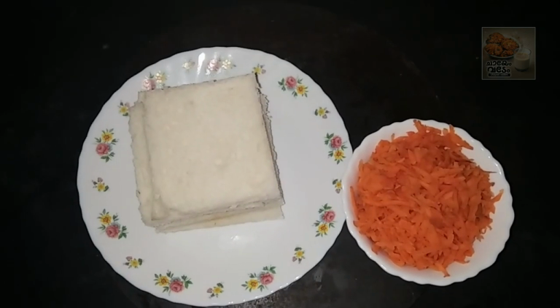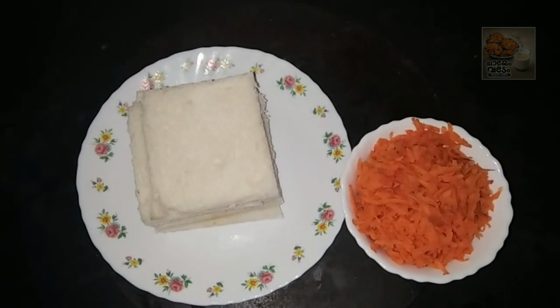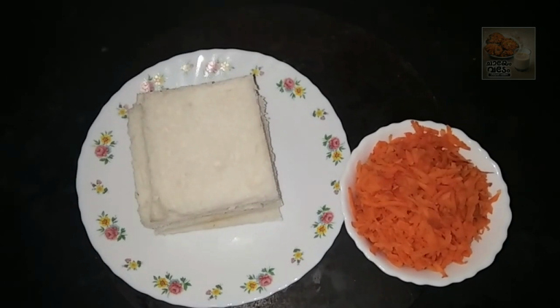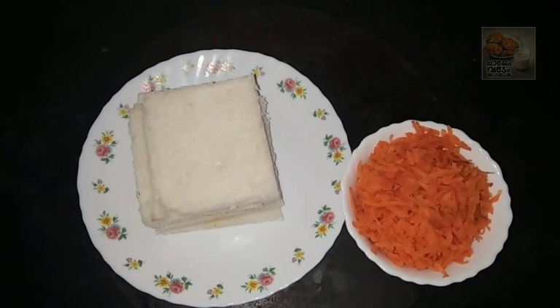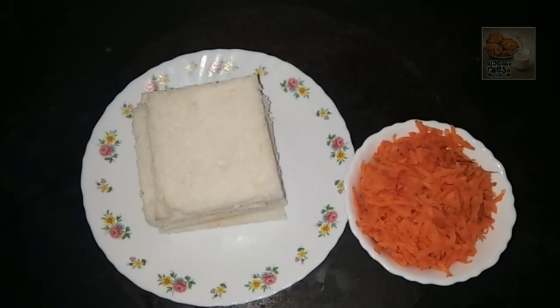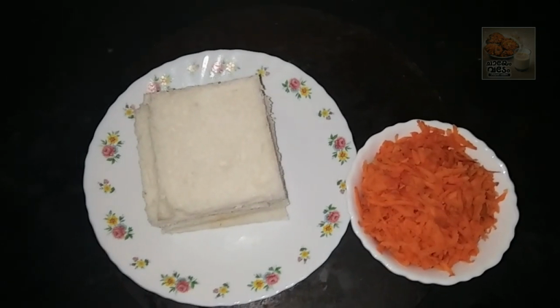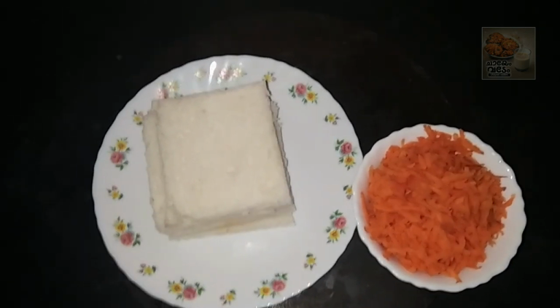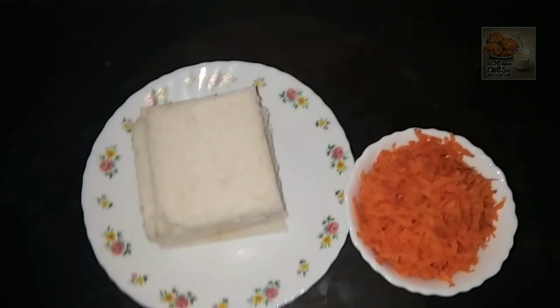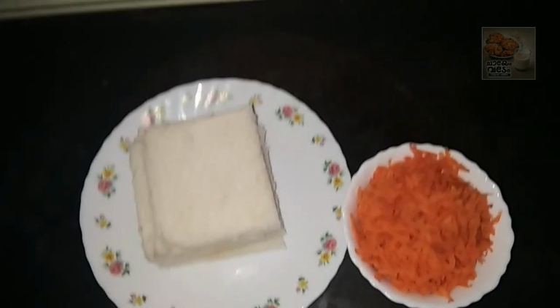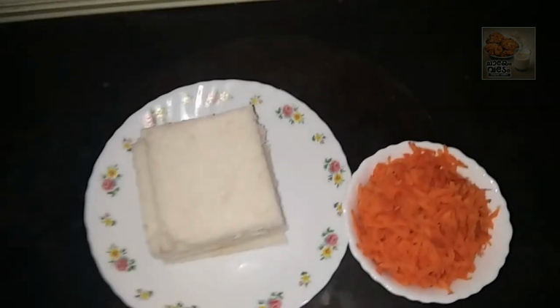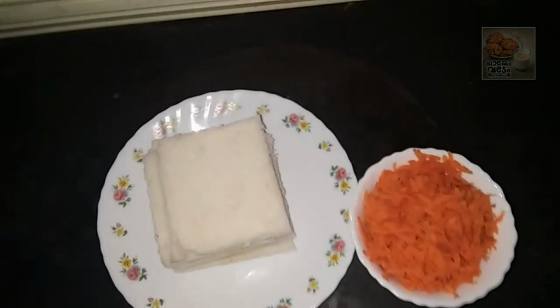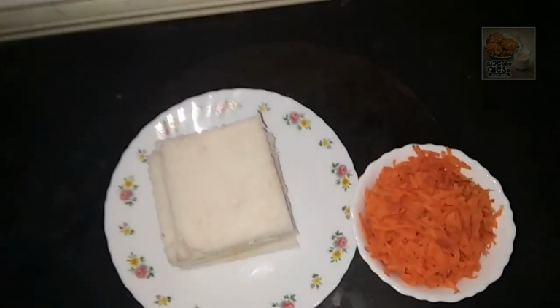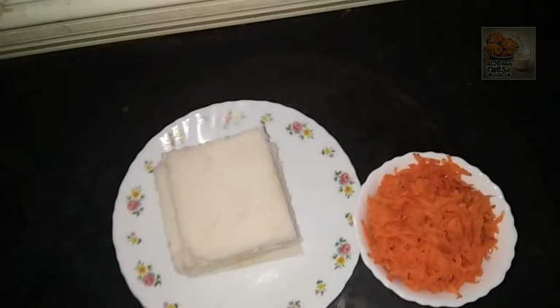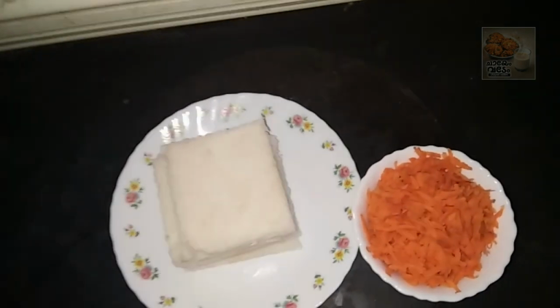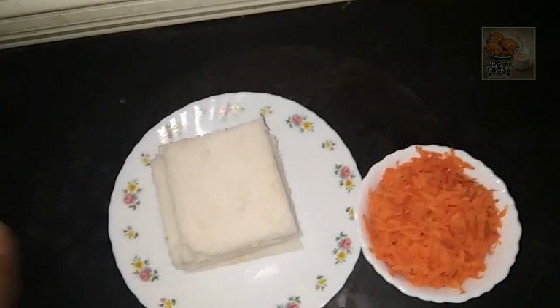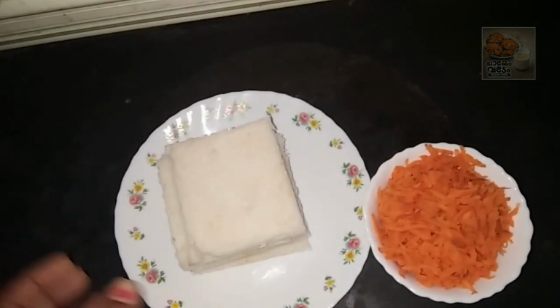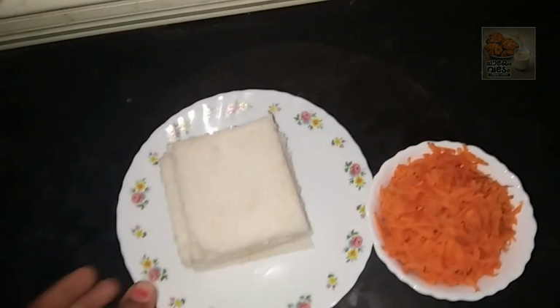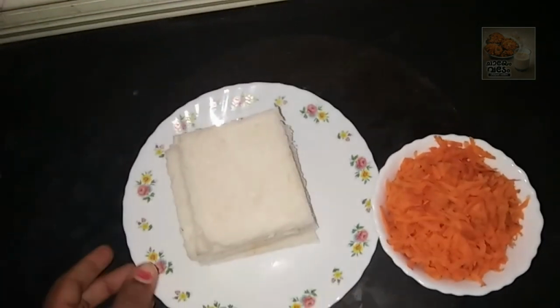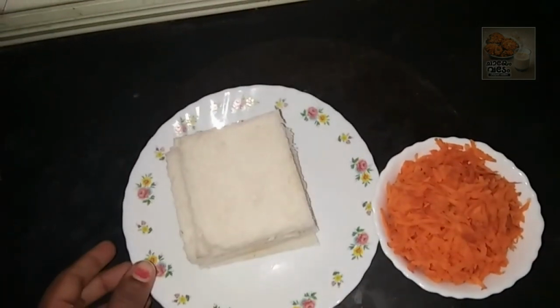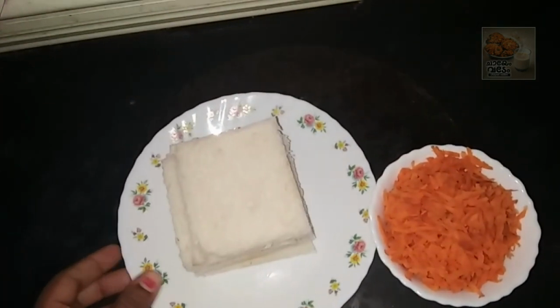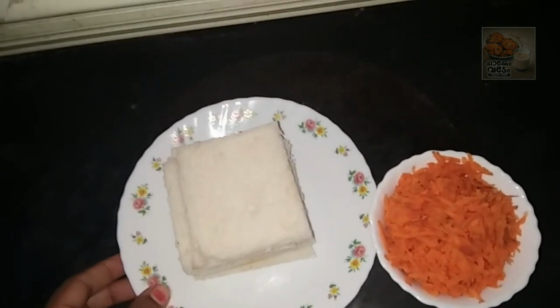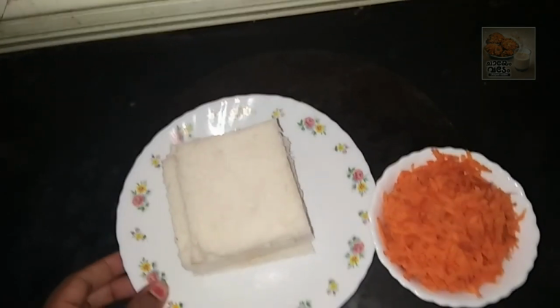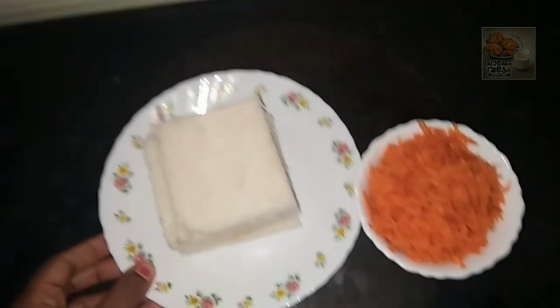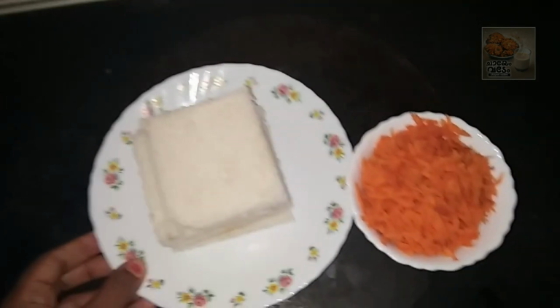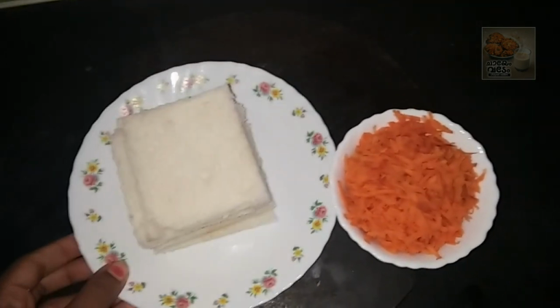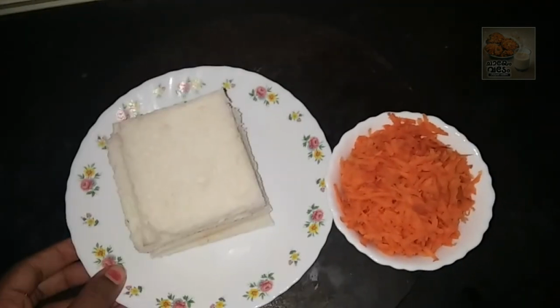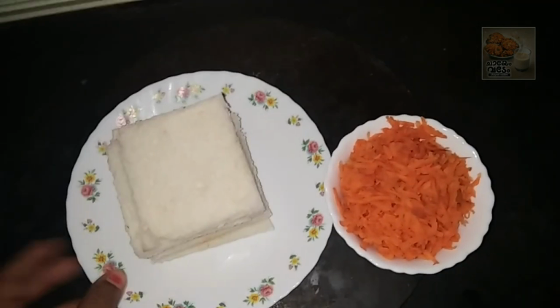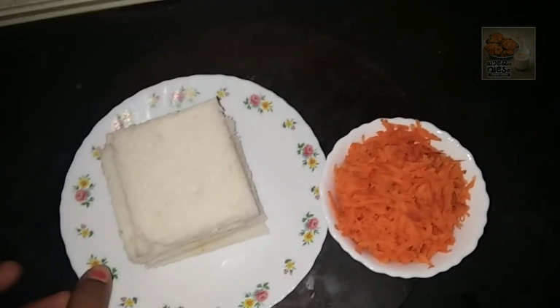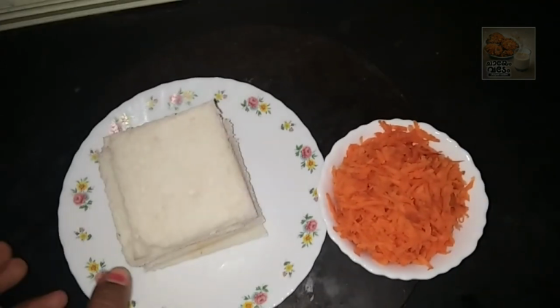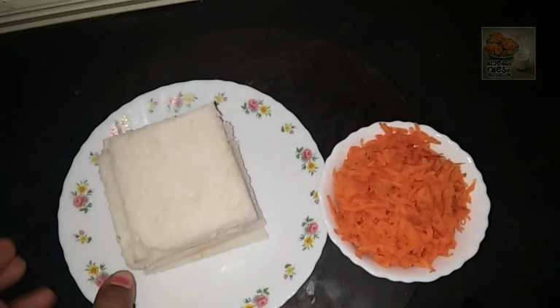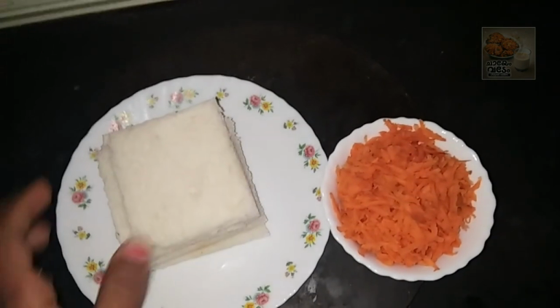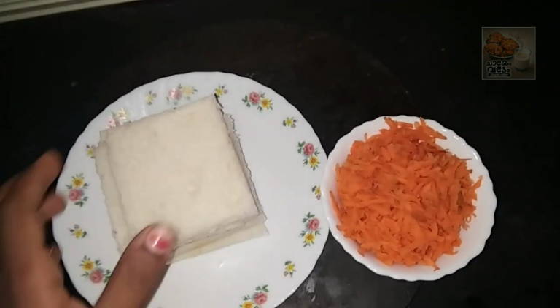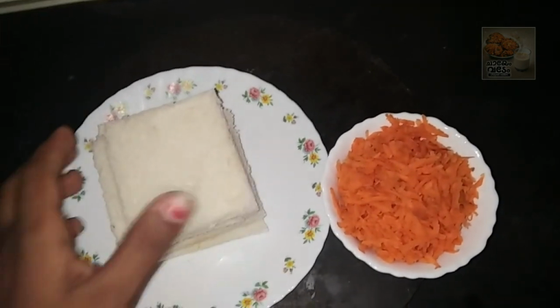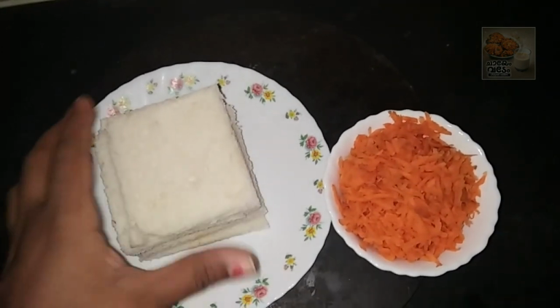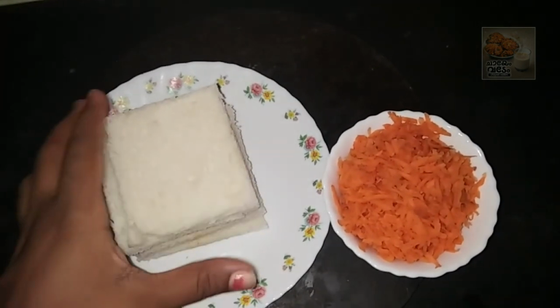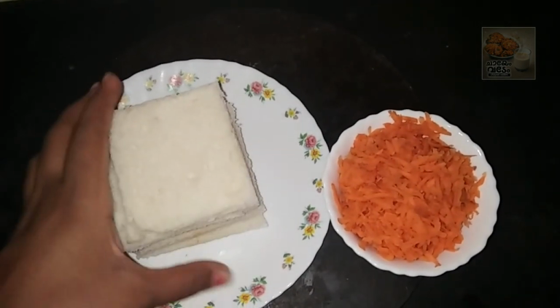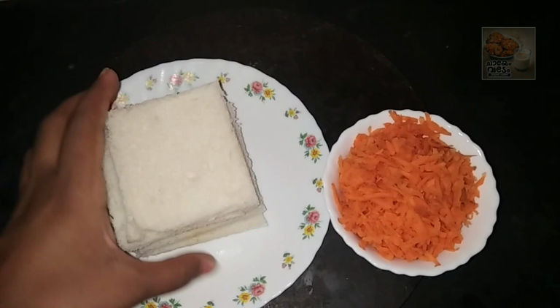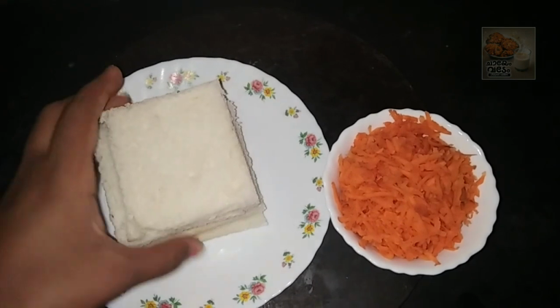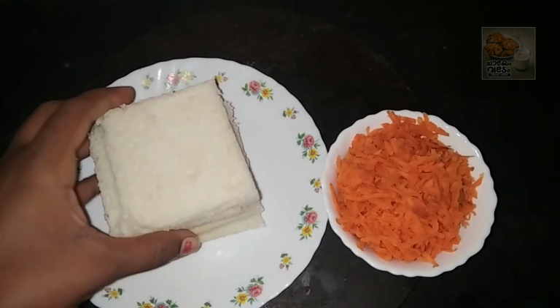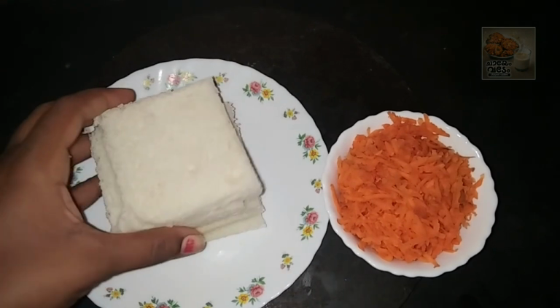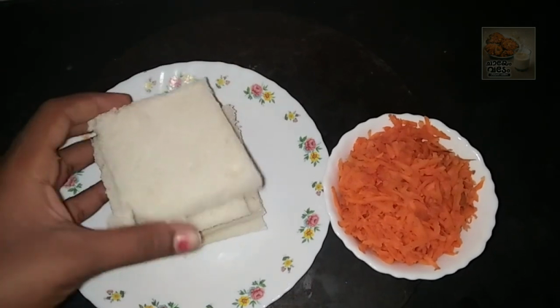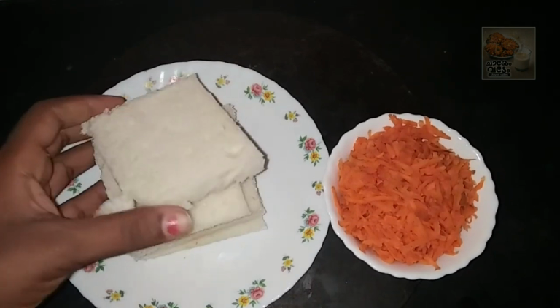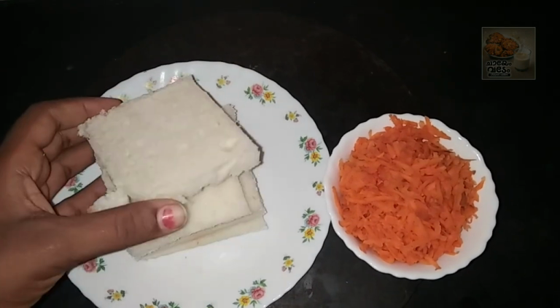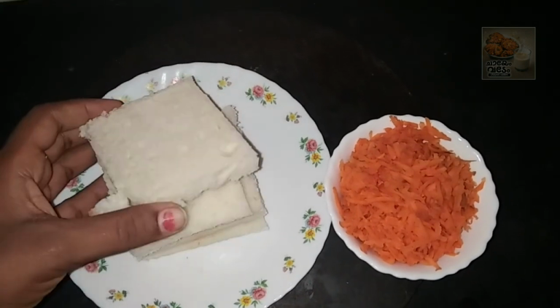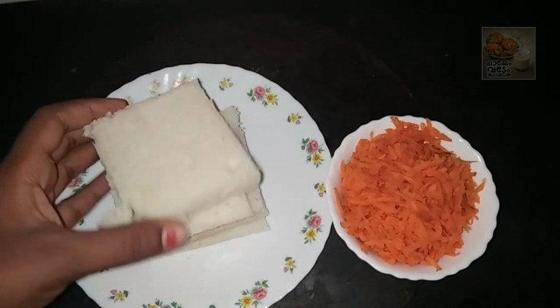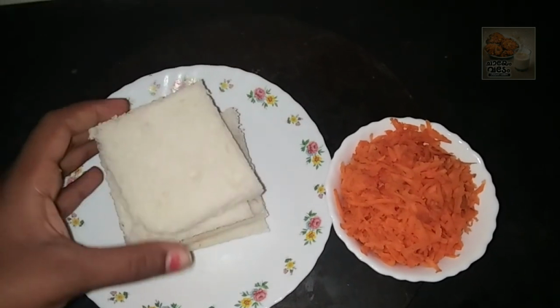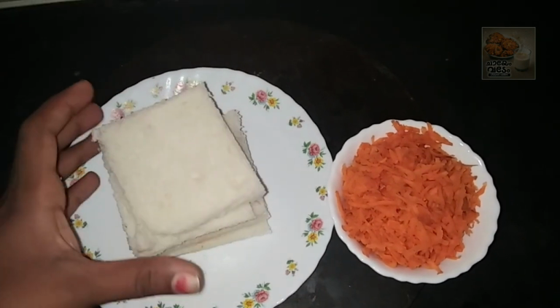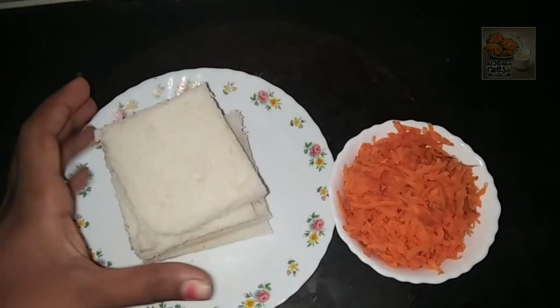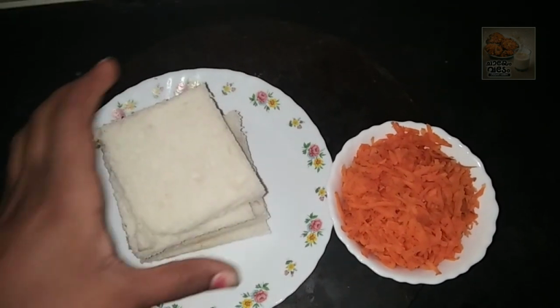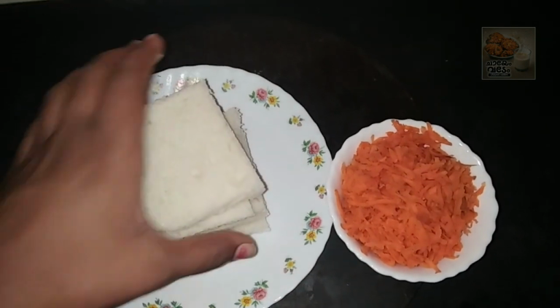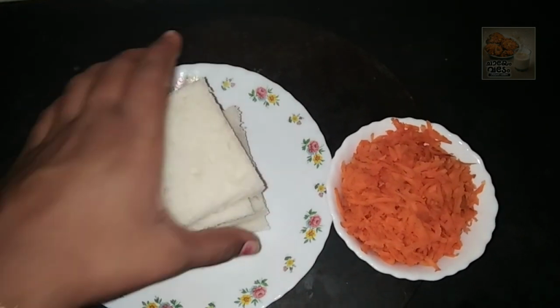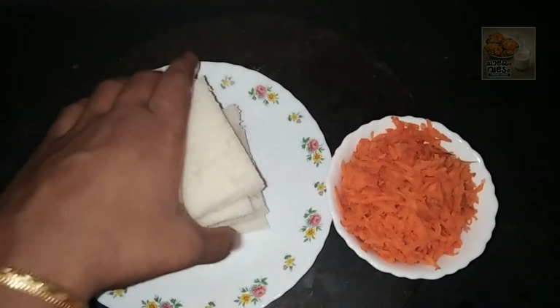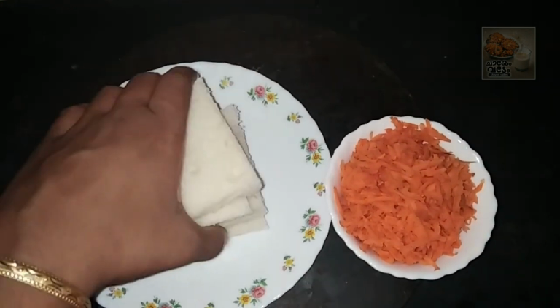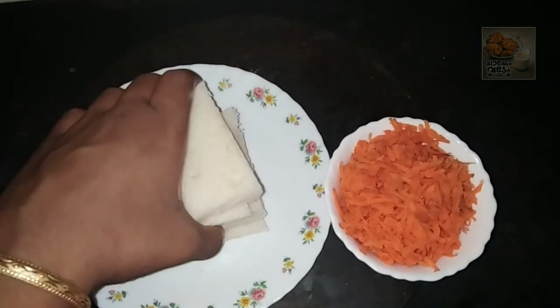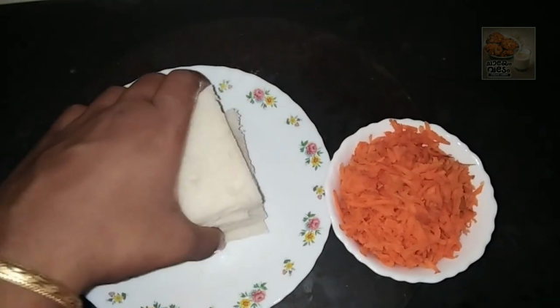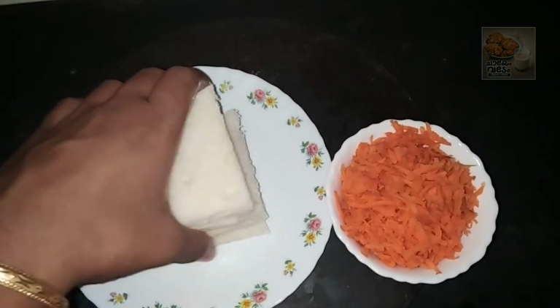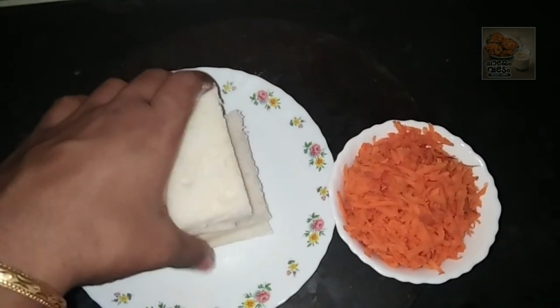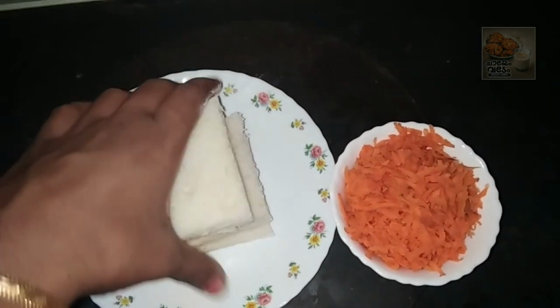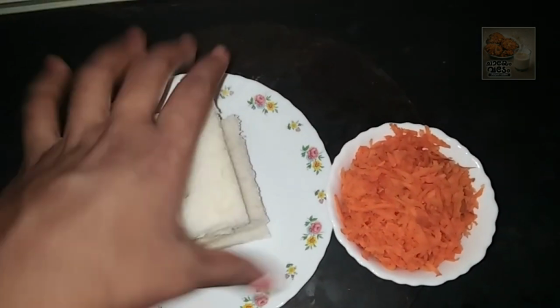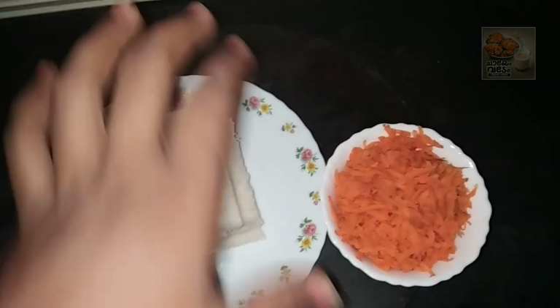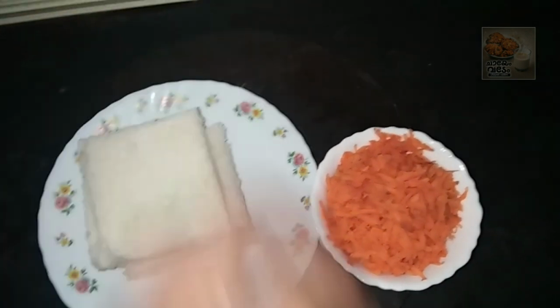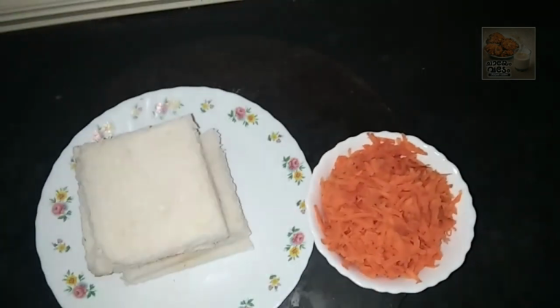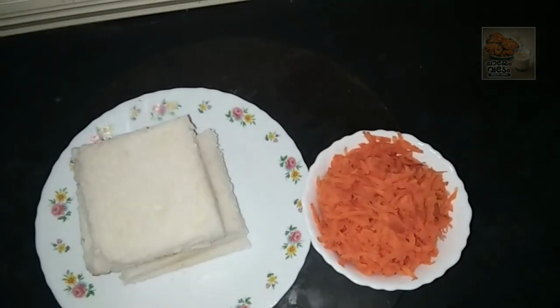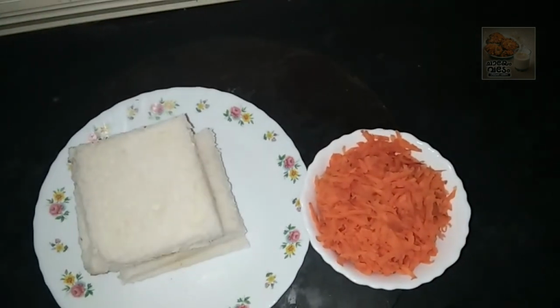Hello! We are going to prepare for a nice pudding recipe. We are going to make some carrot.